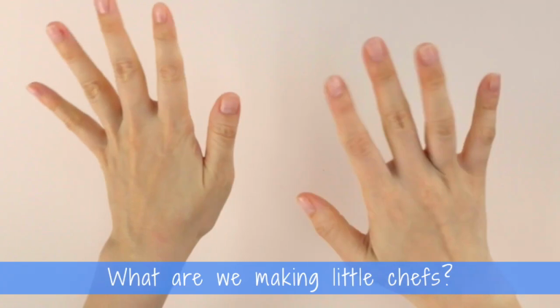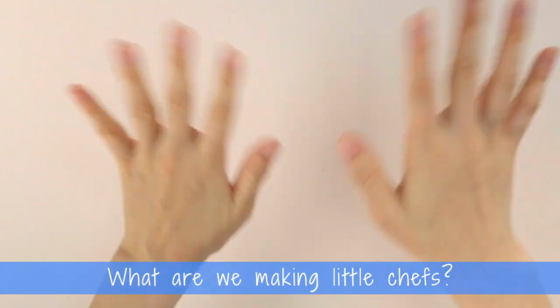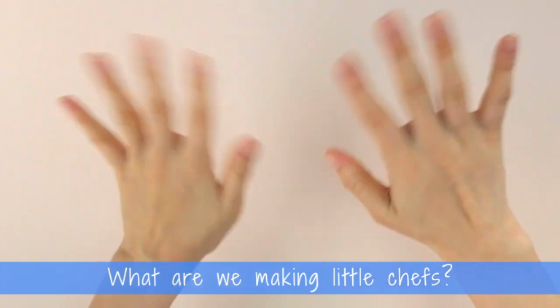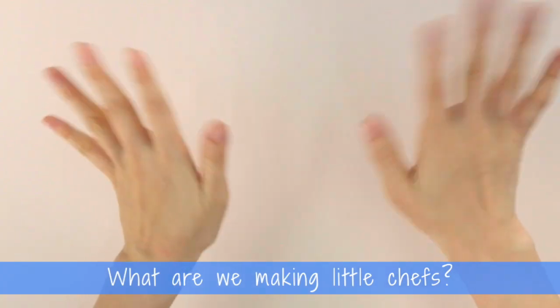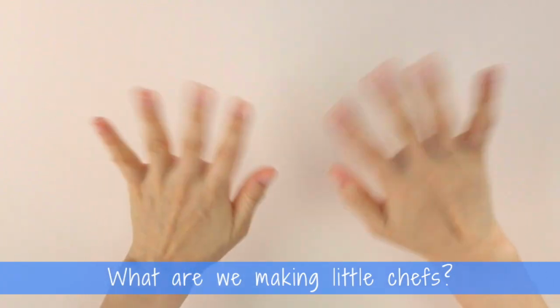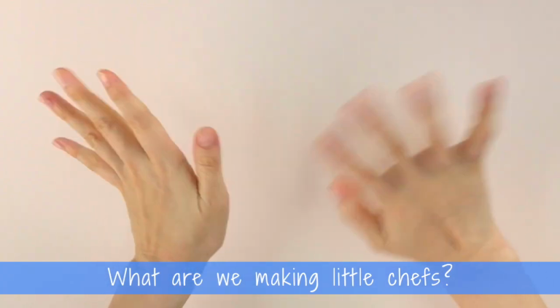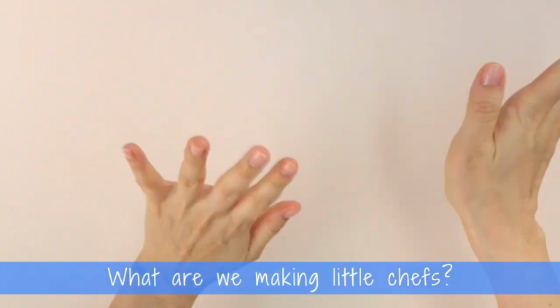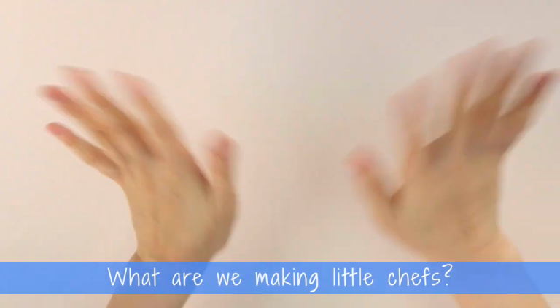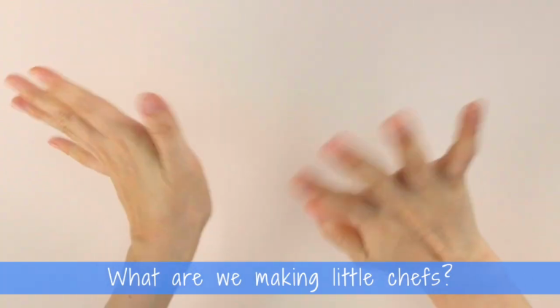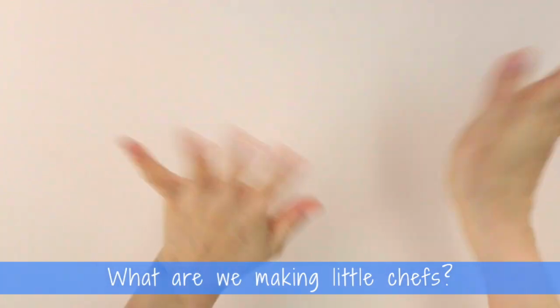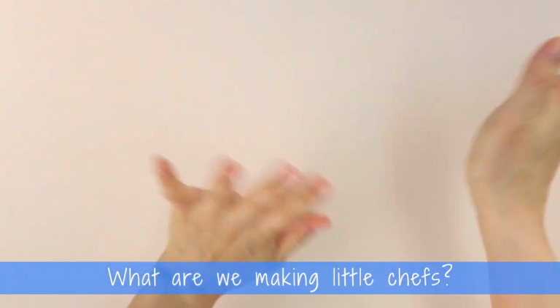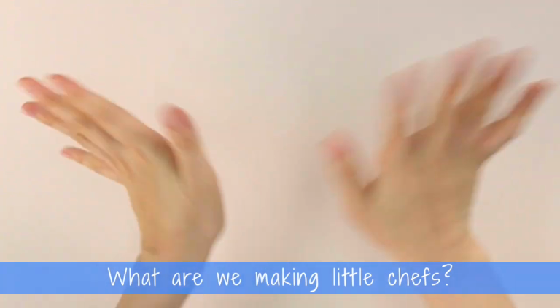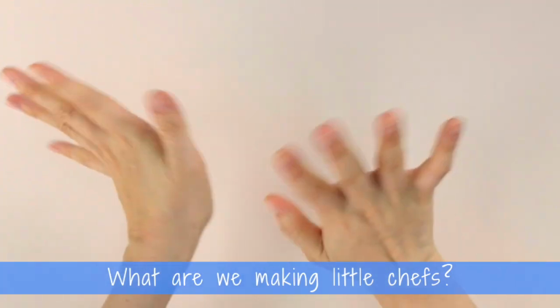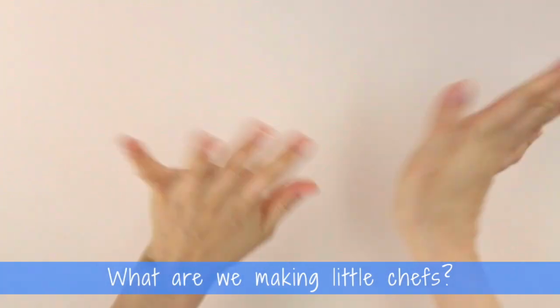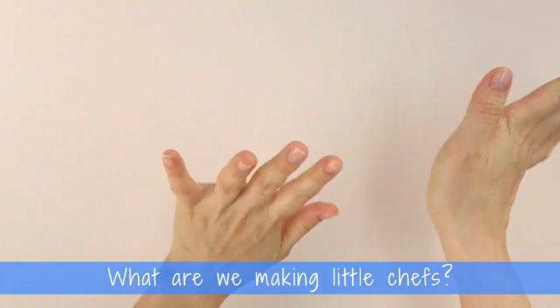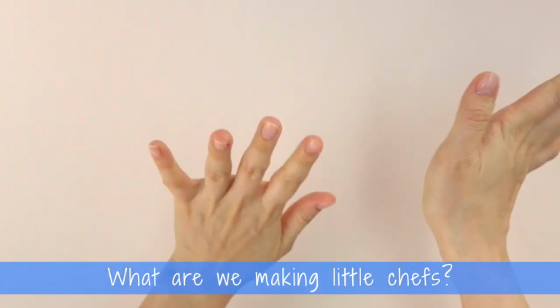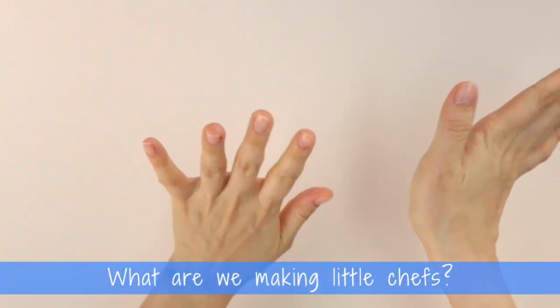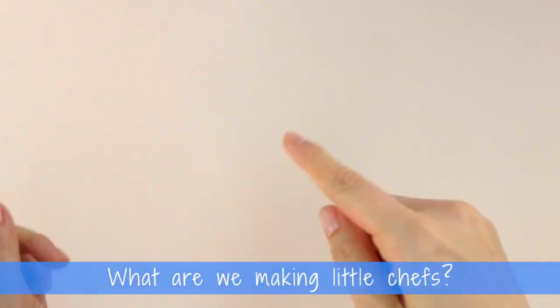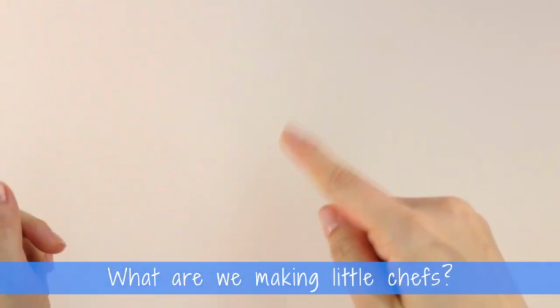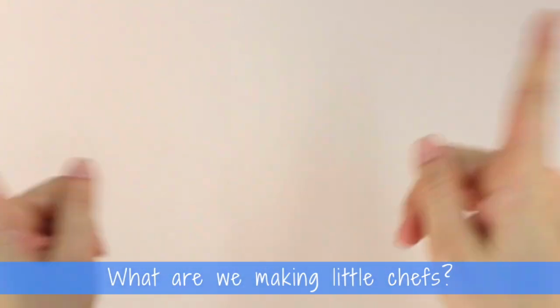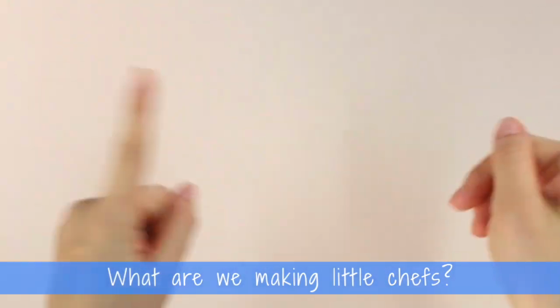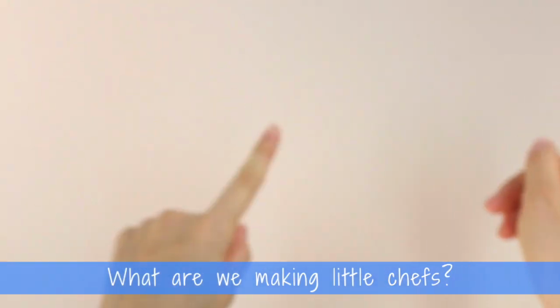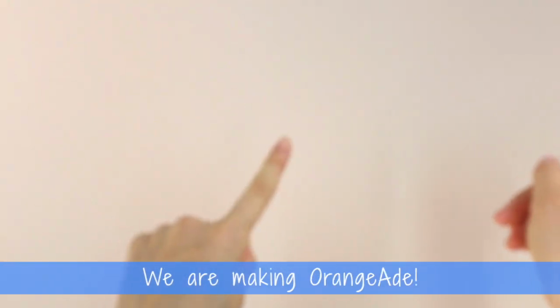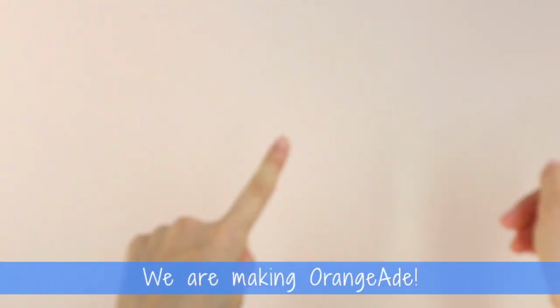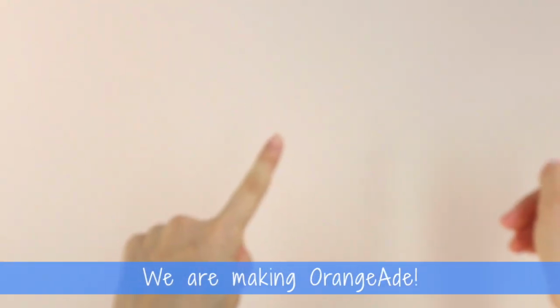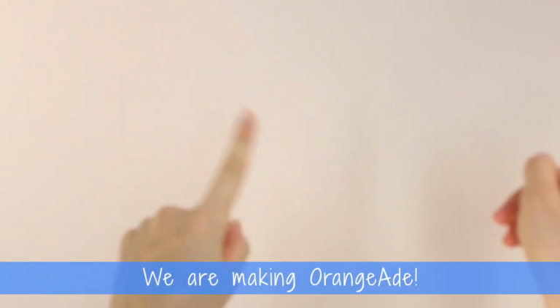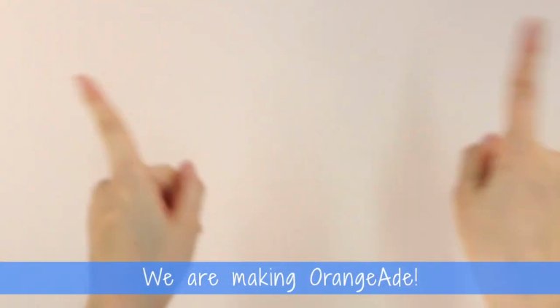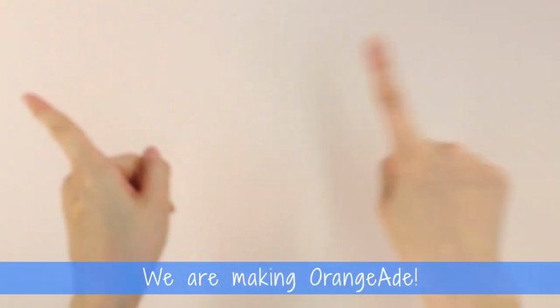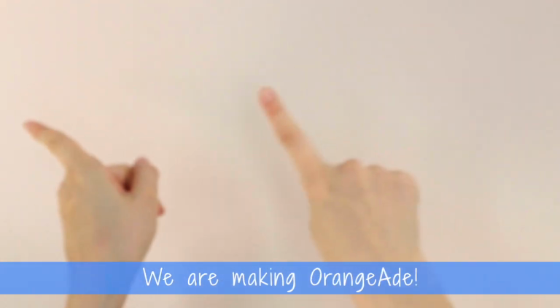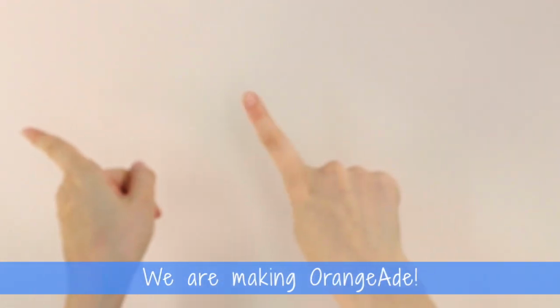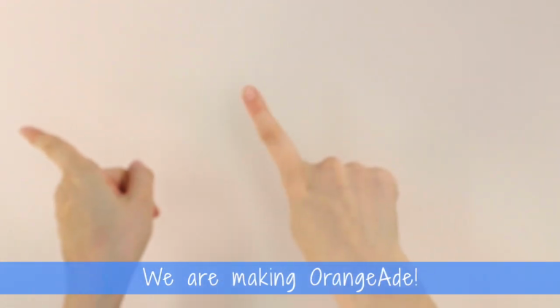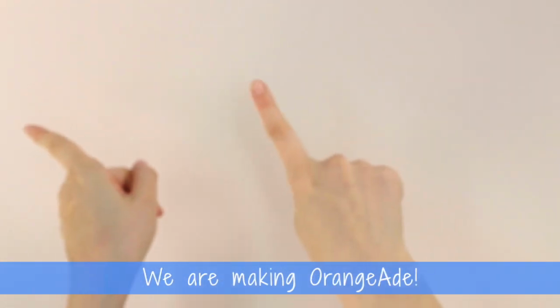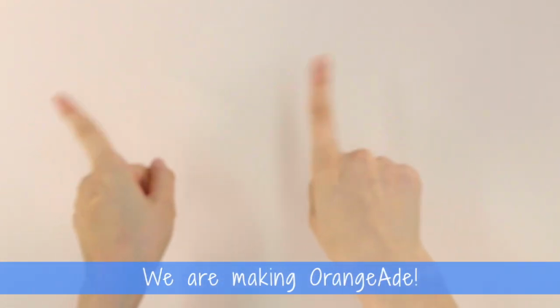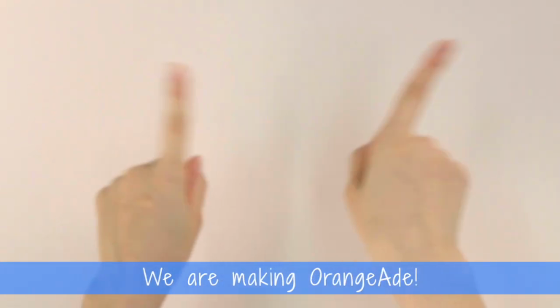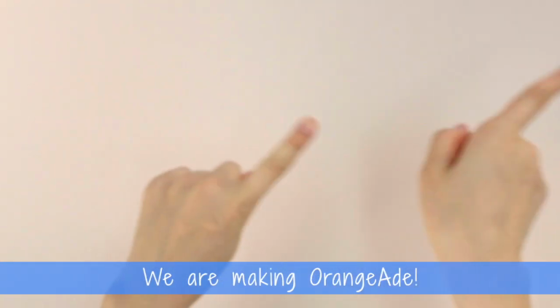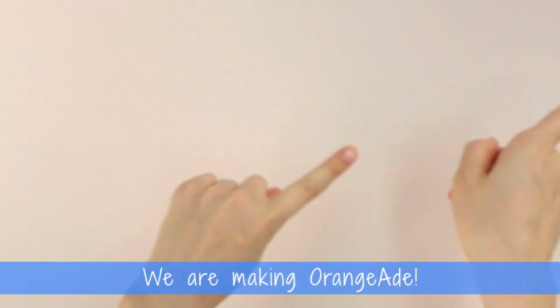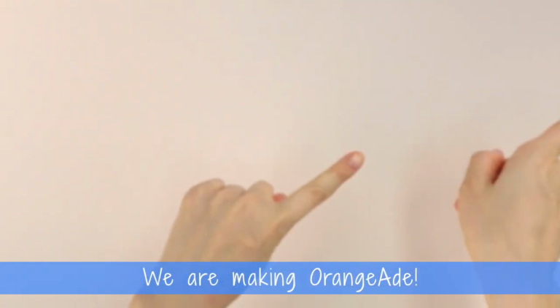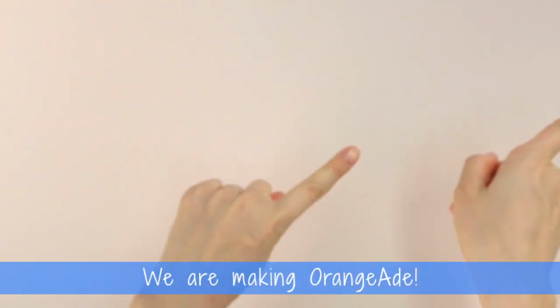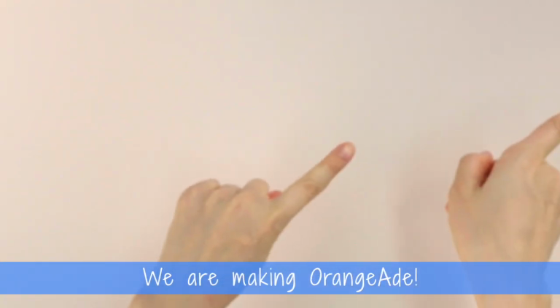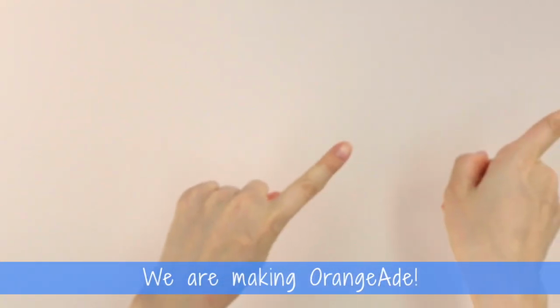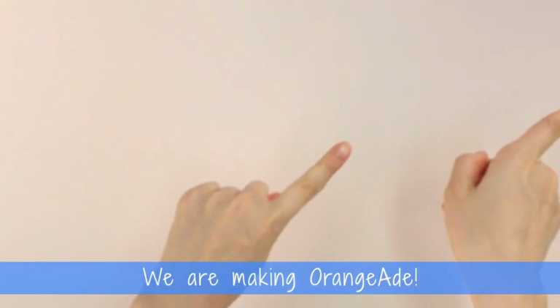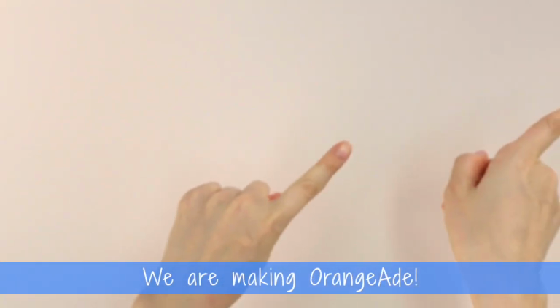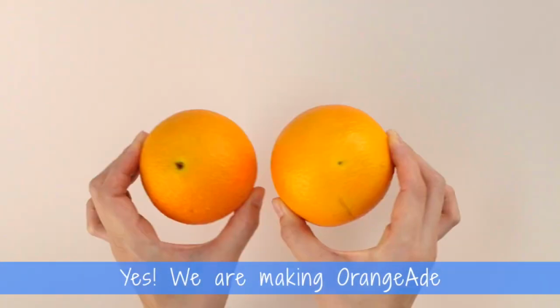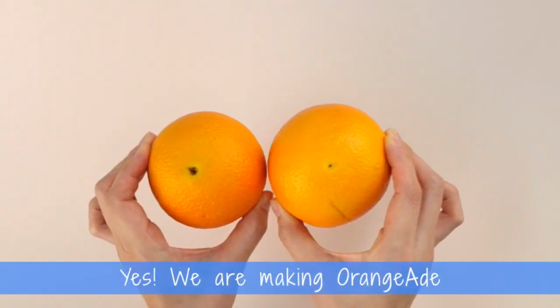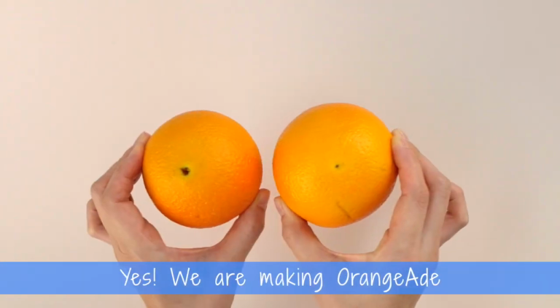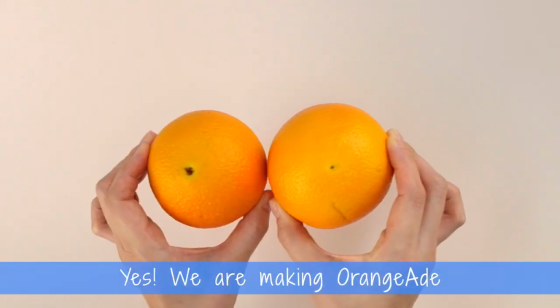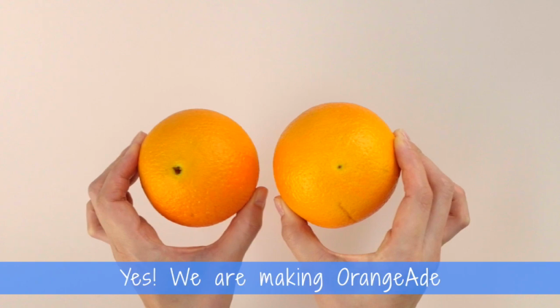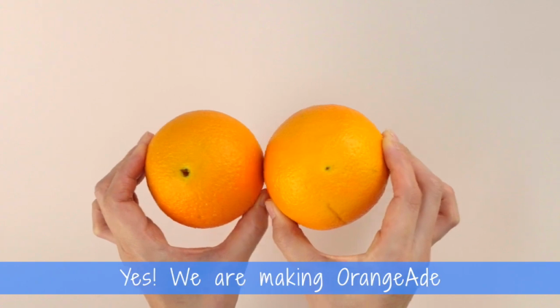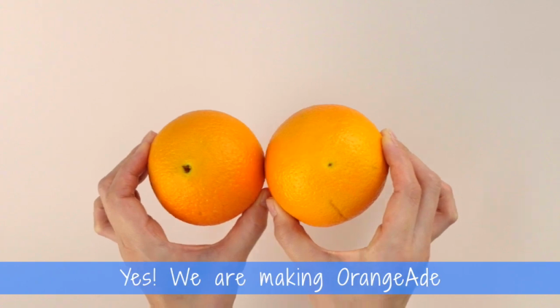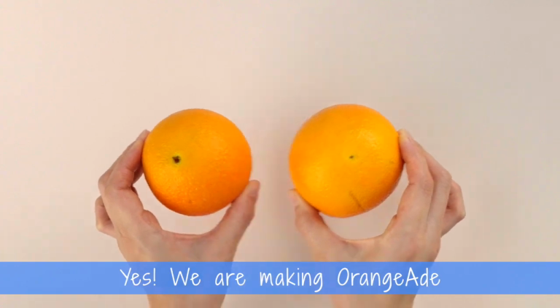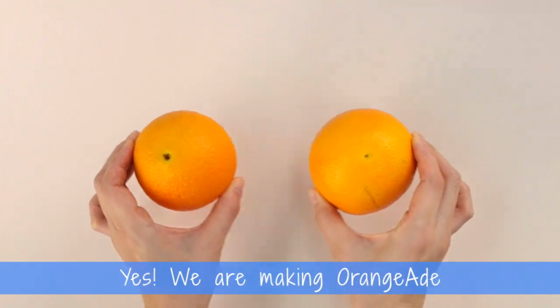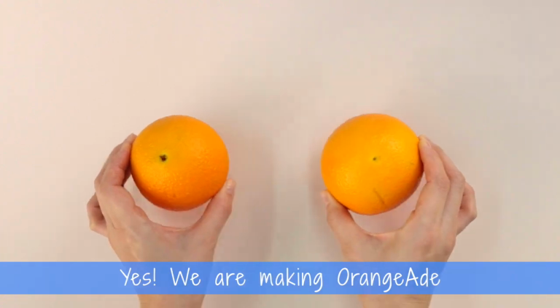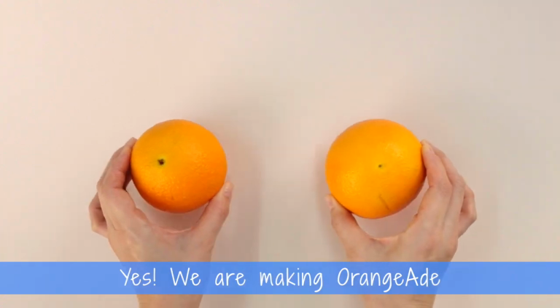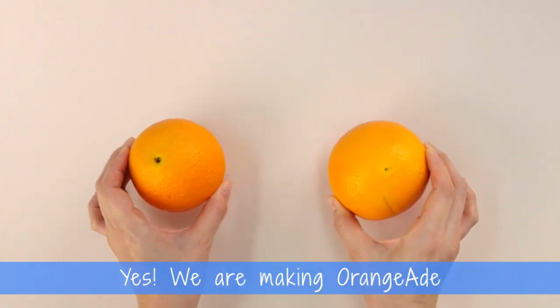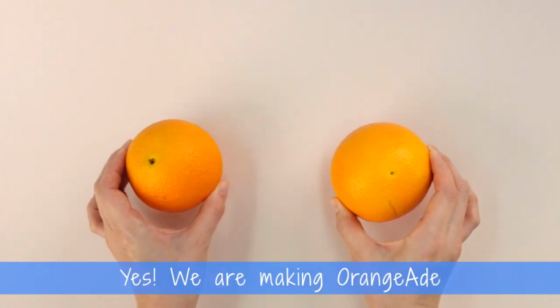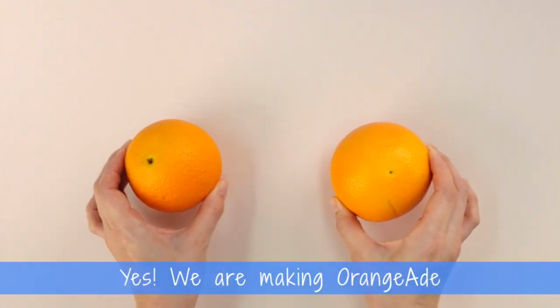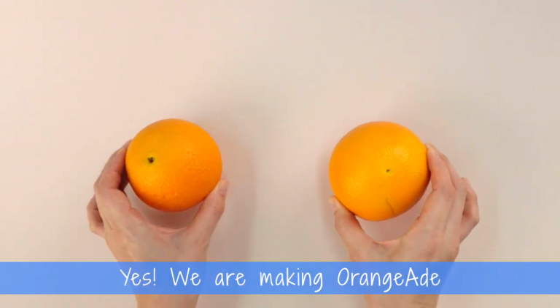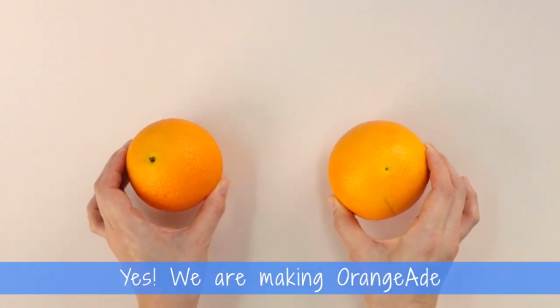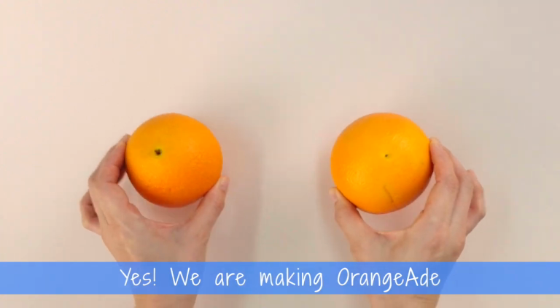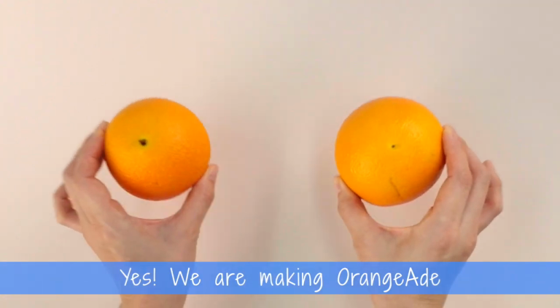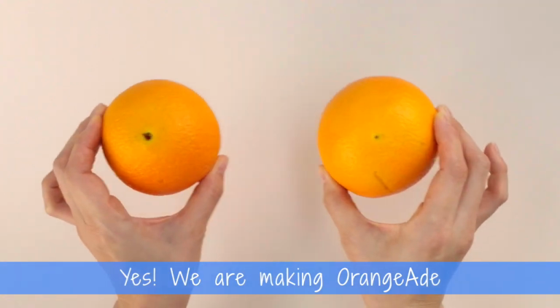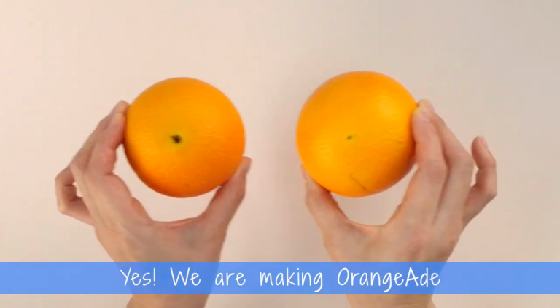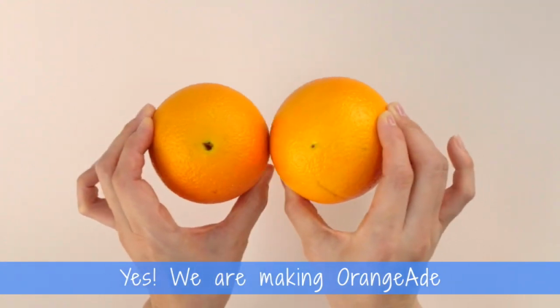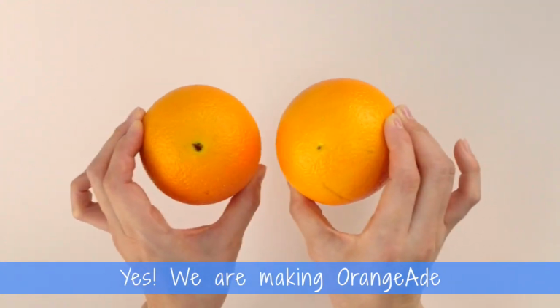What are we making, Little Chefs? We are making Orange-Aid. Yes, we are making Orange-Aid.